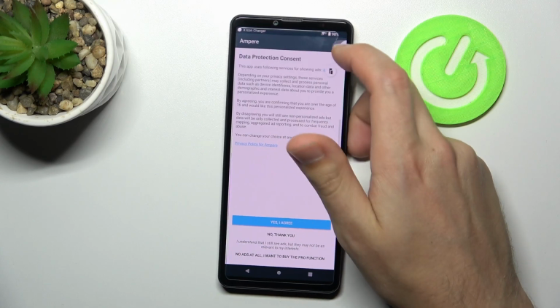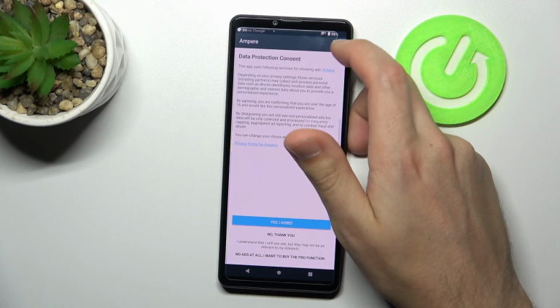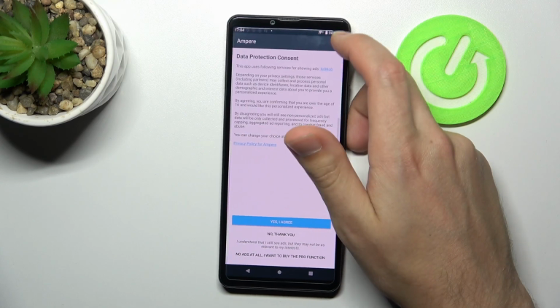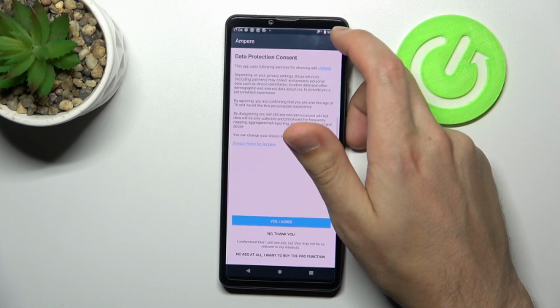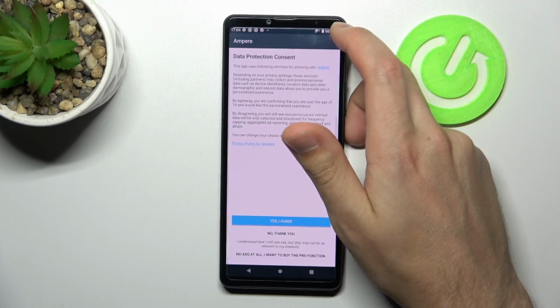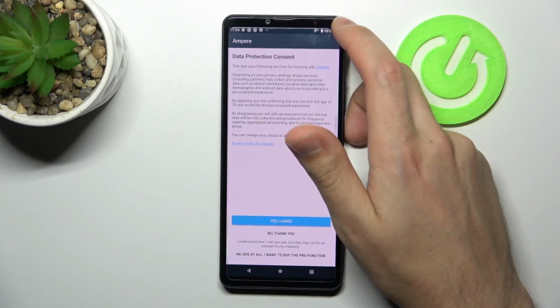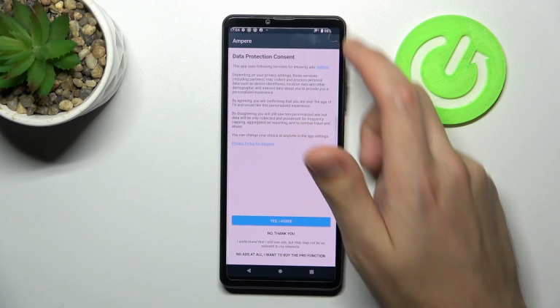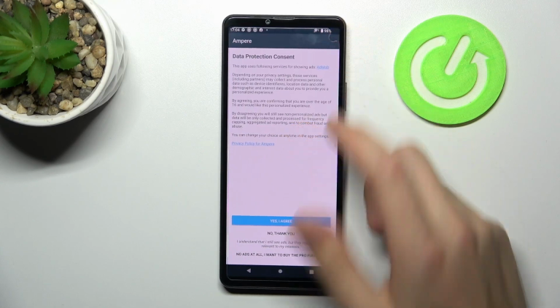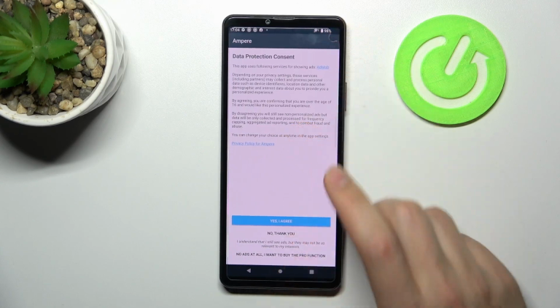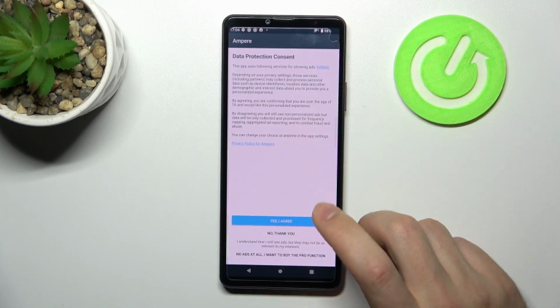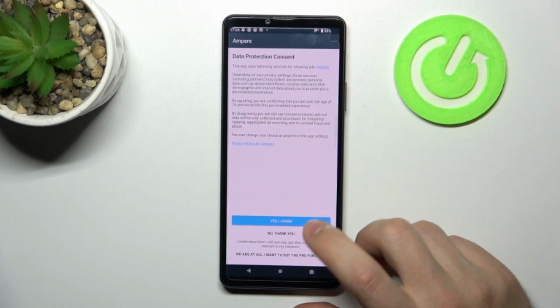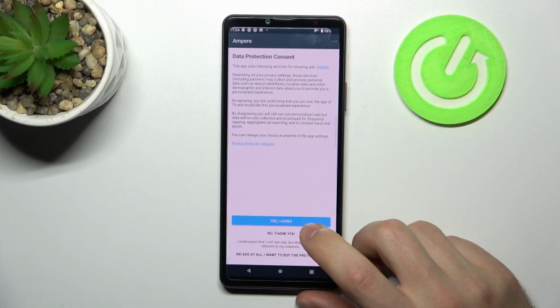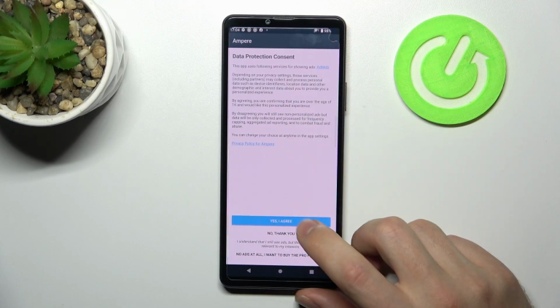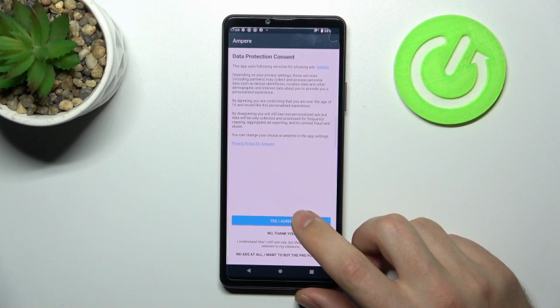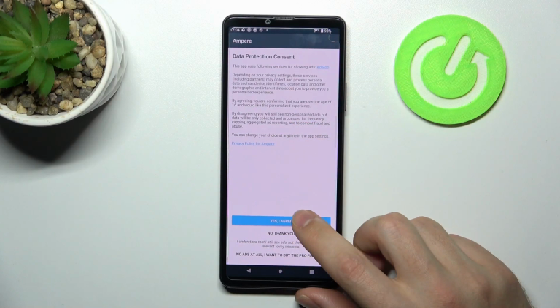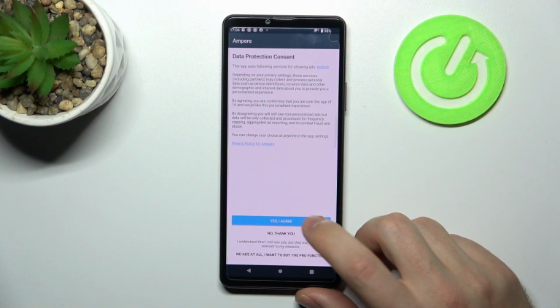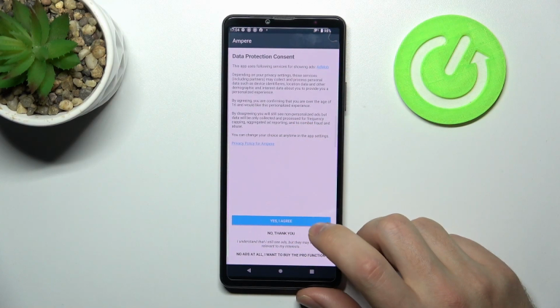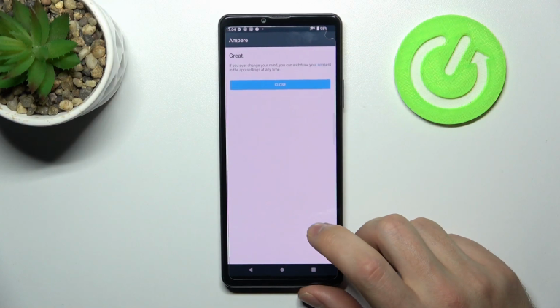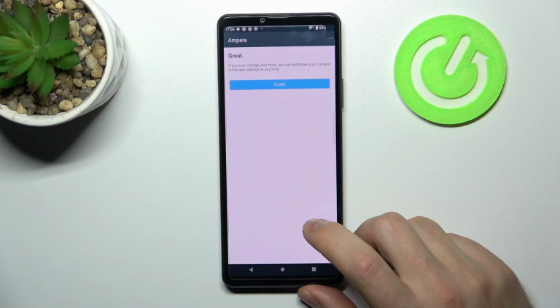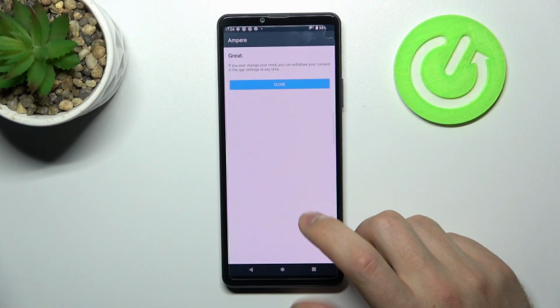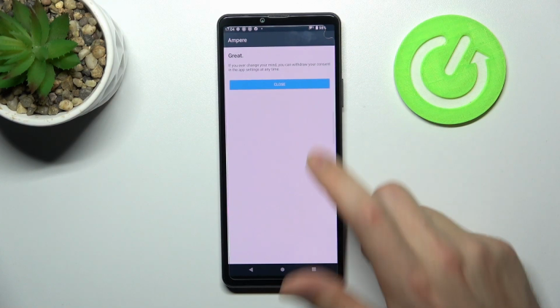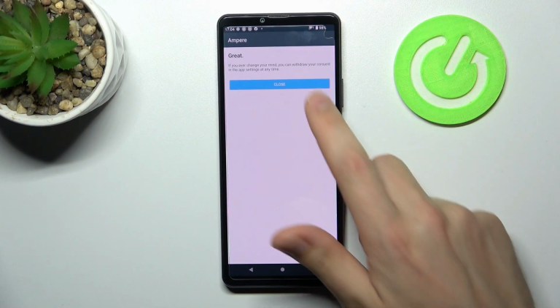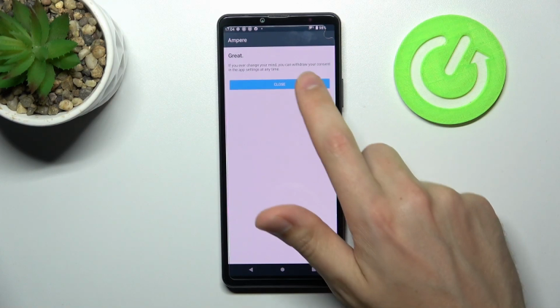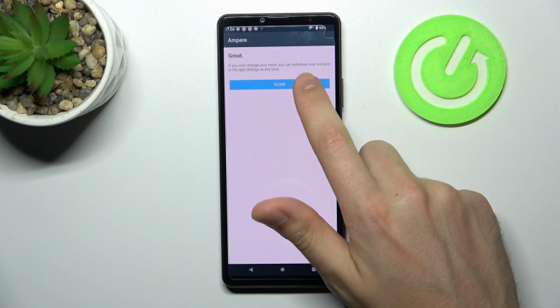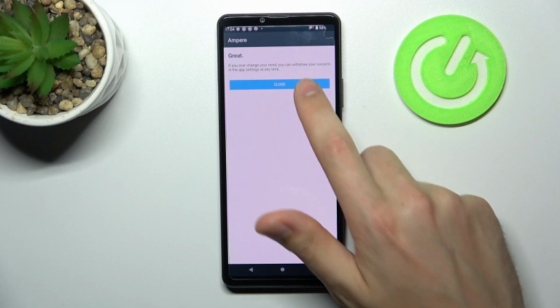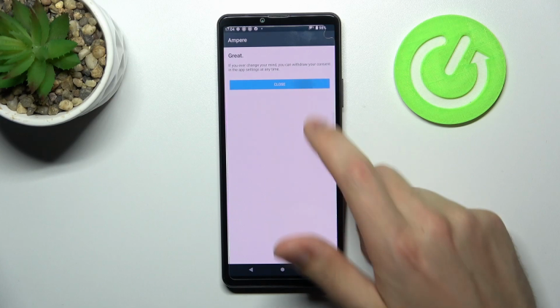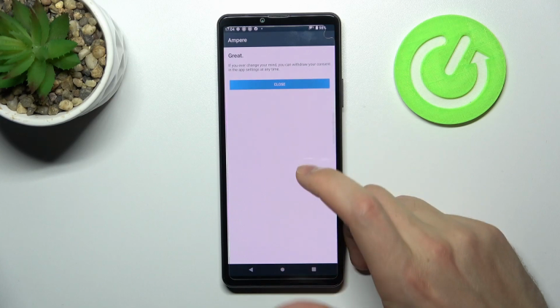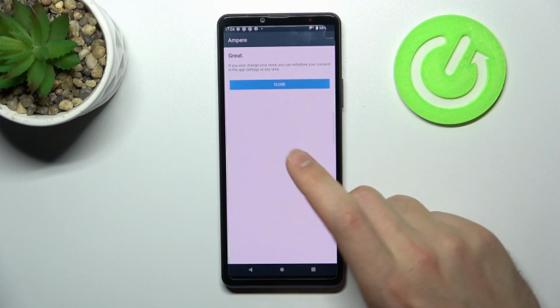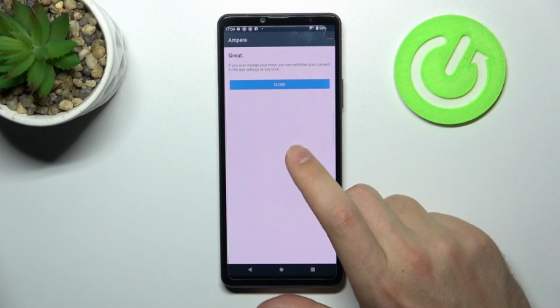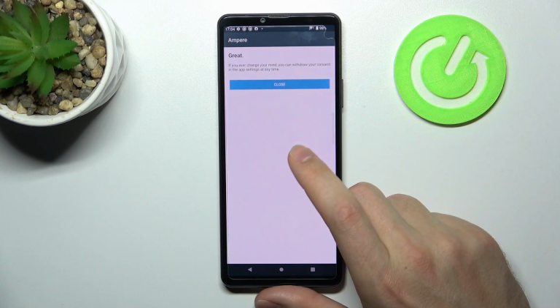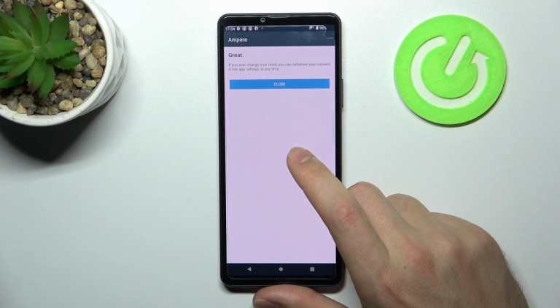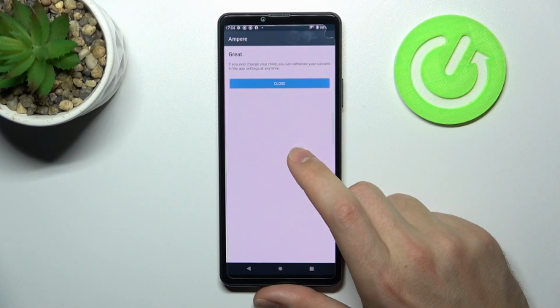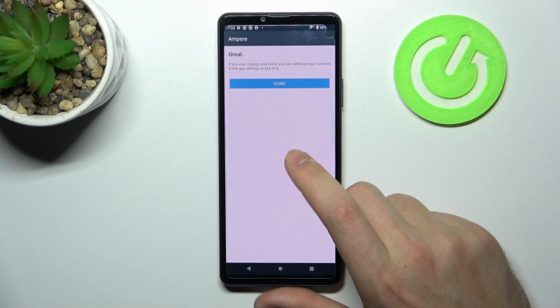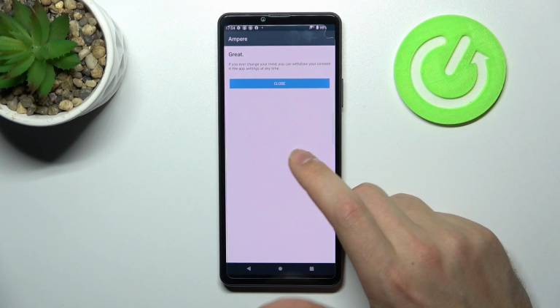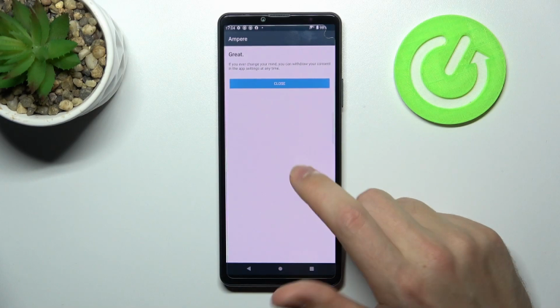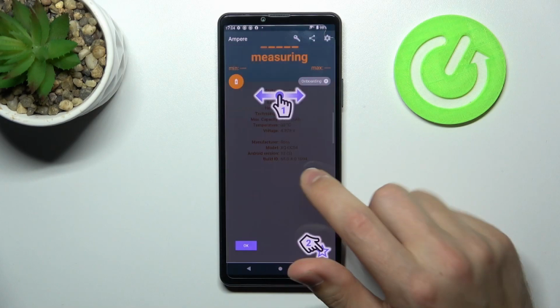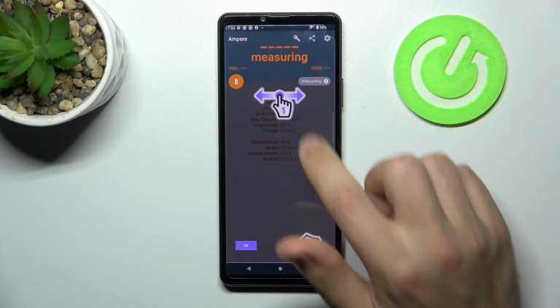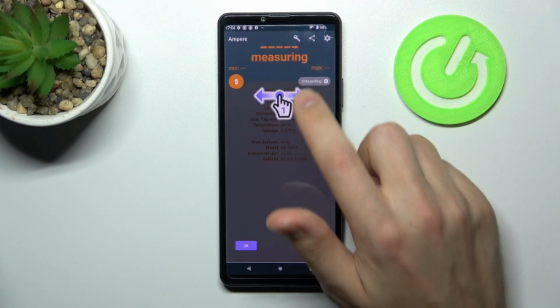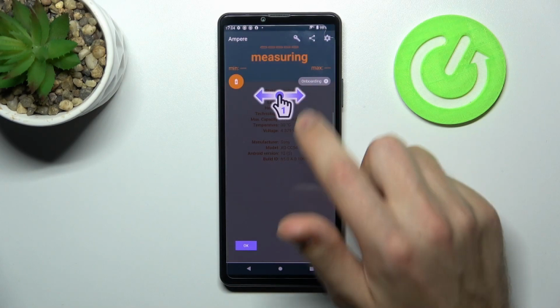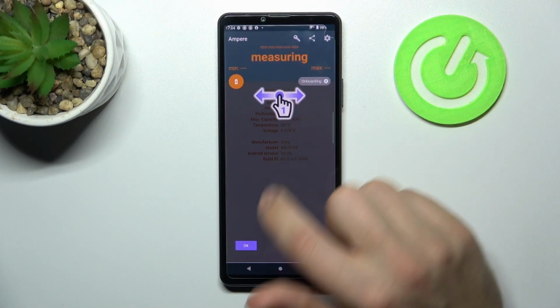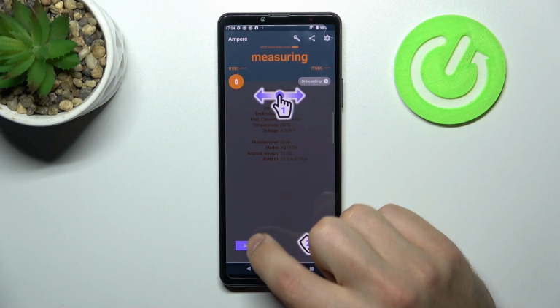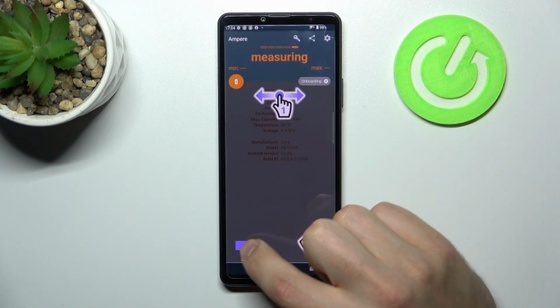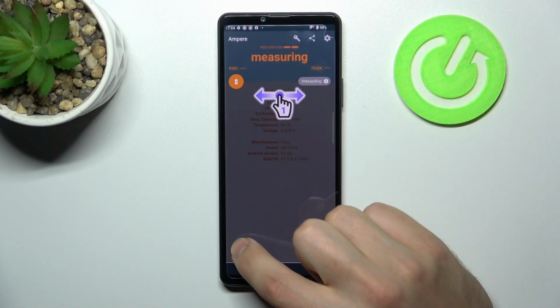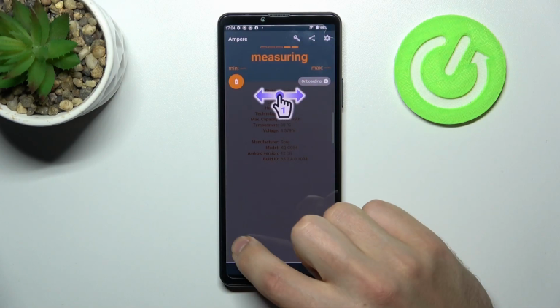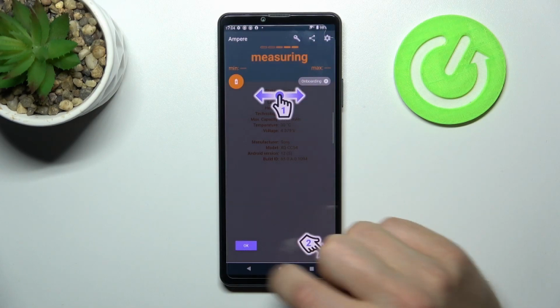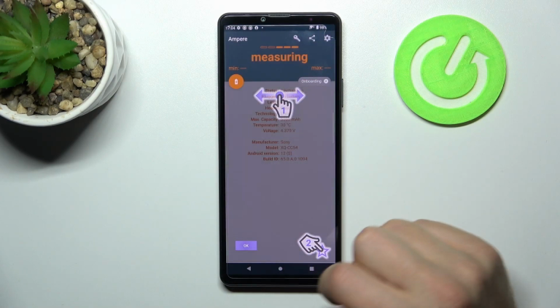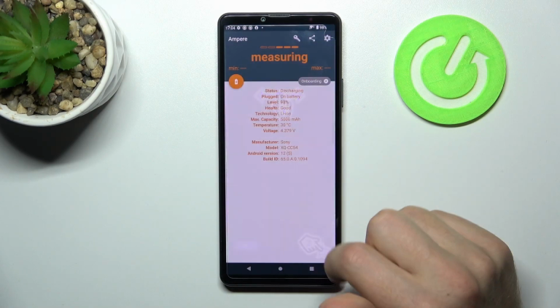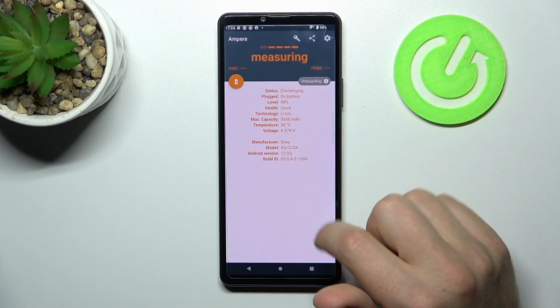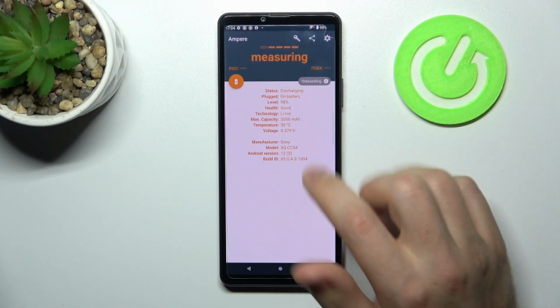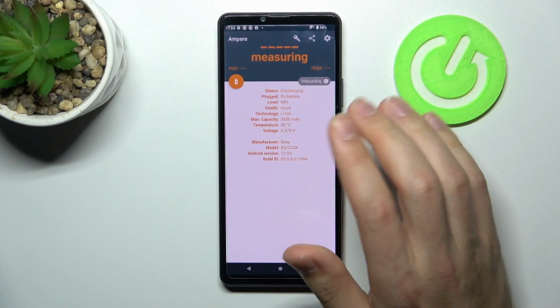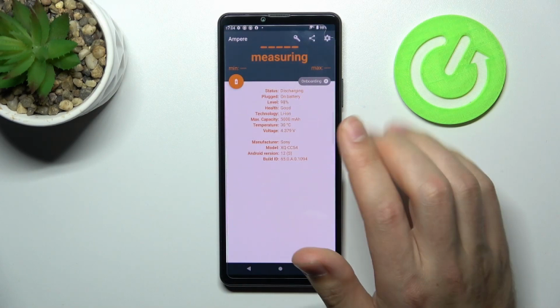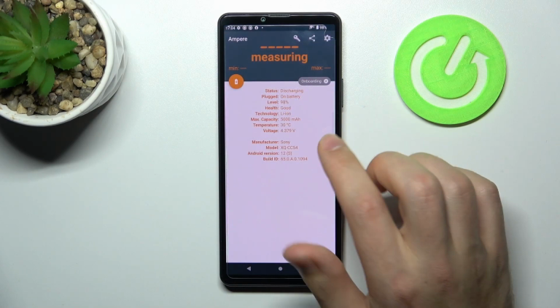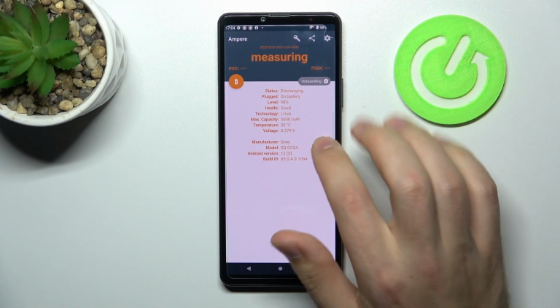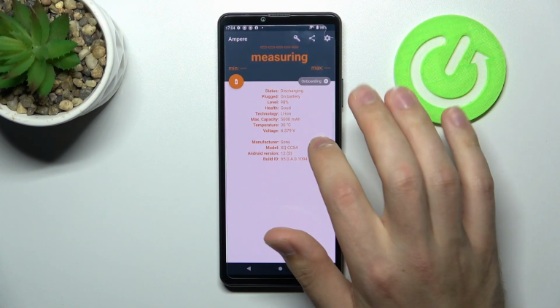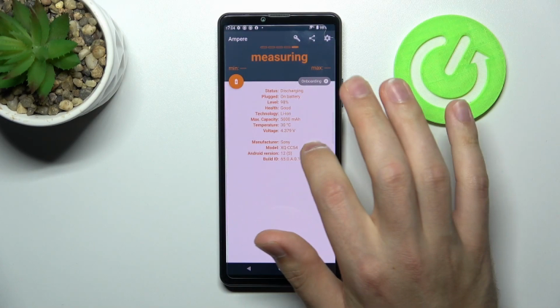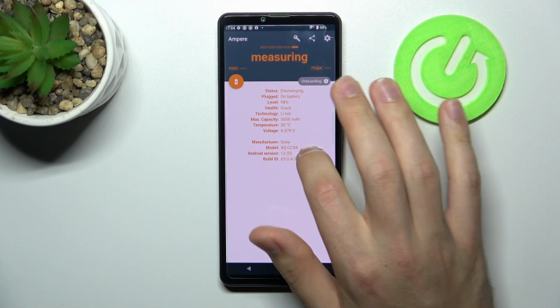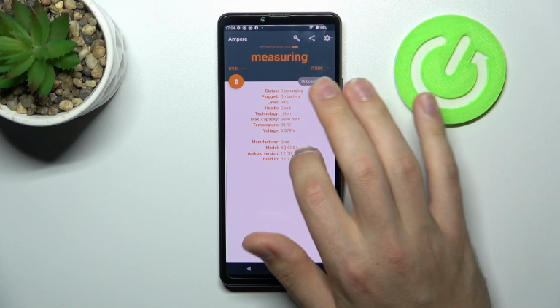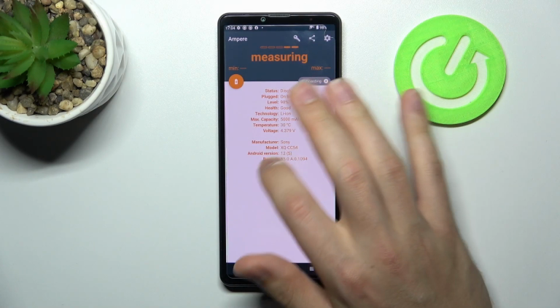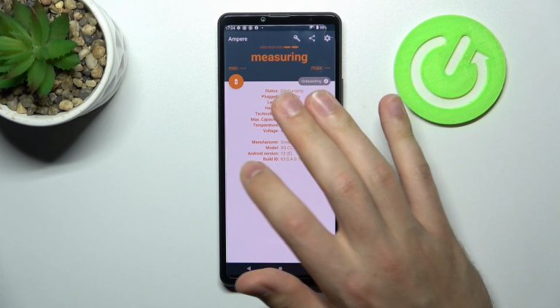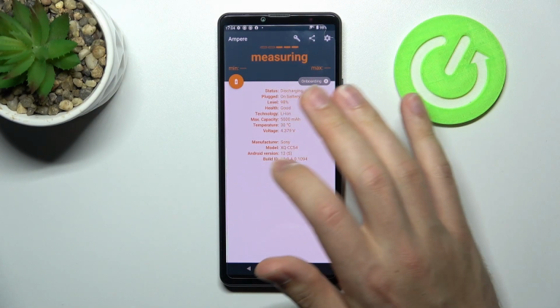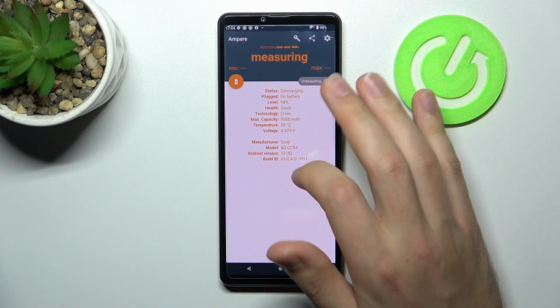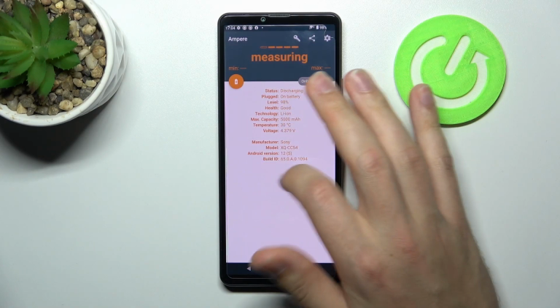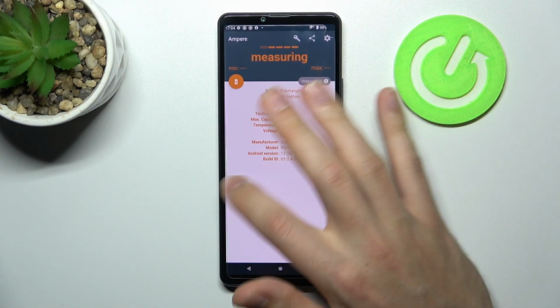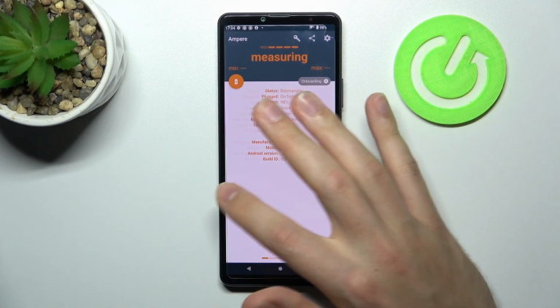Now press yes, I agree. Close. And okay. Now swipe to the right.